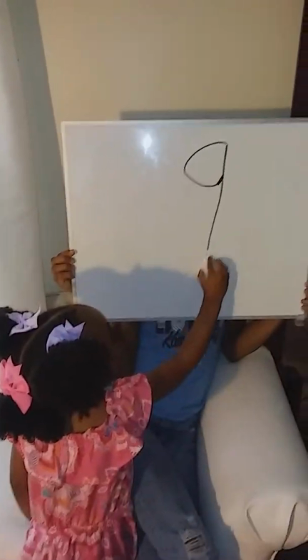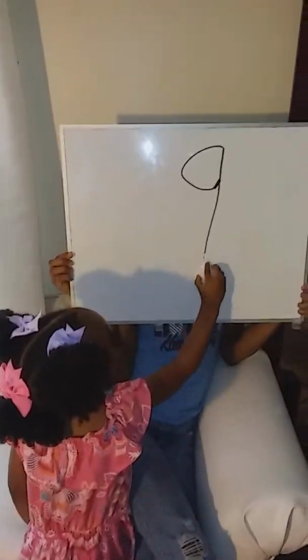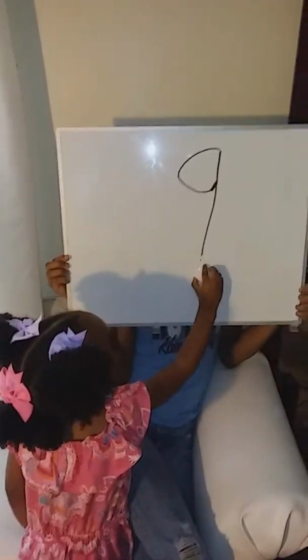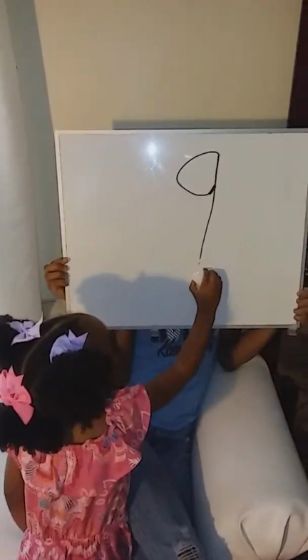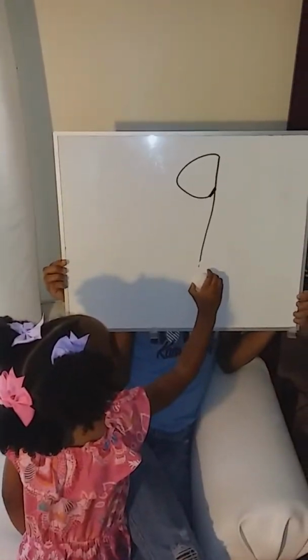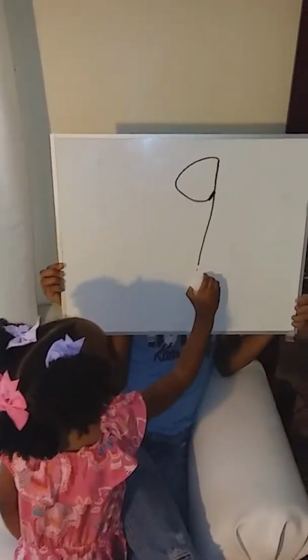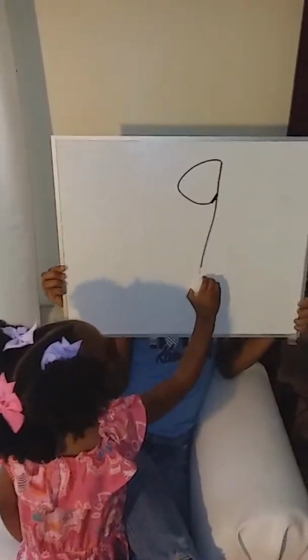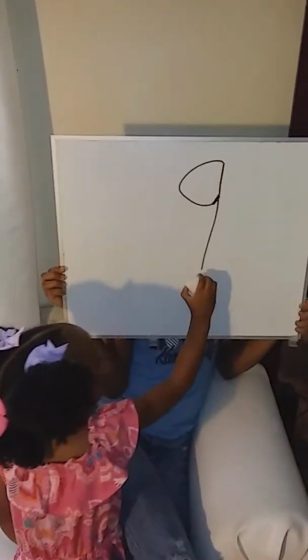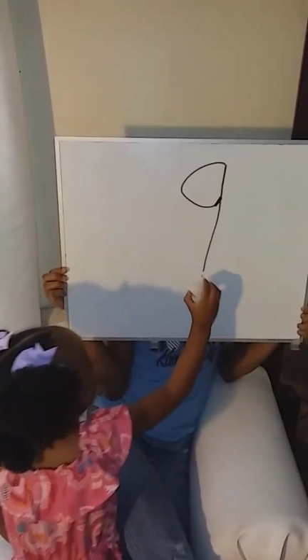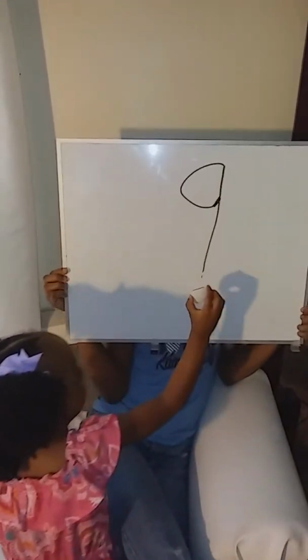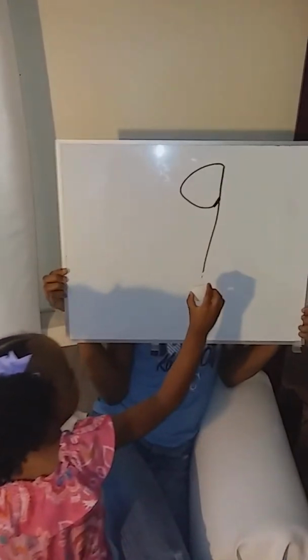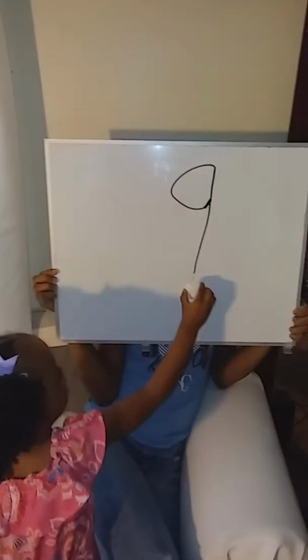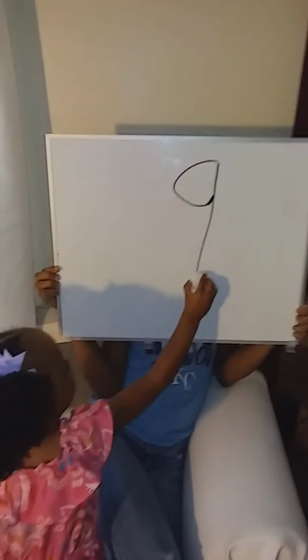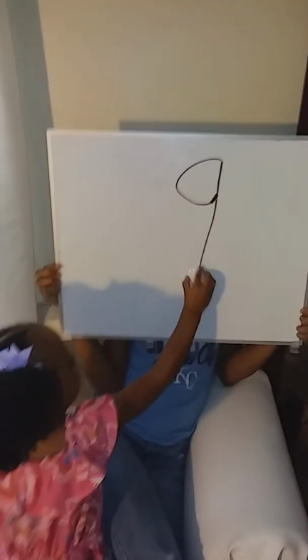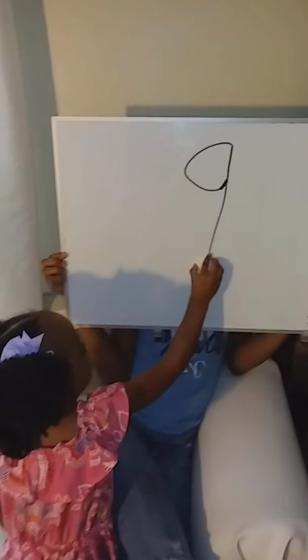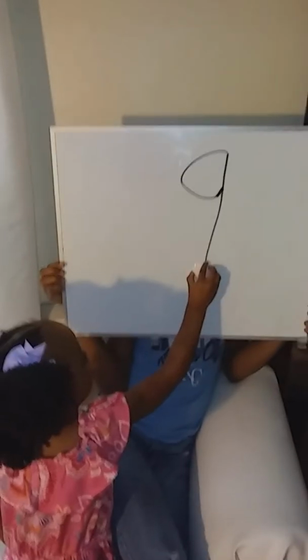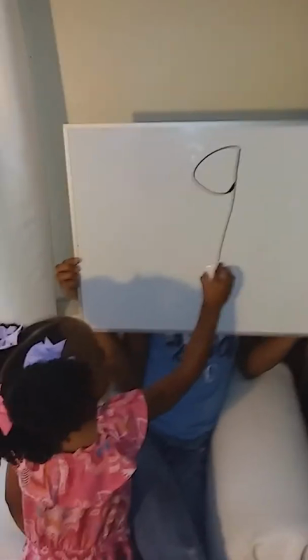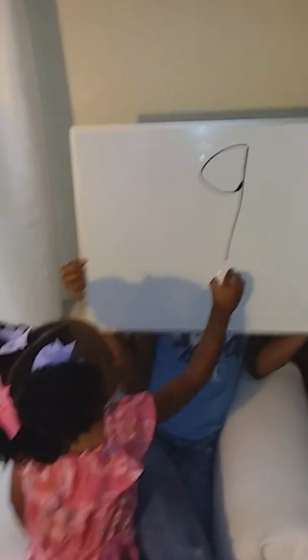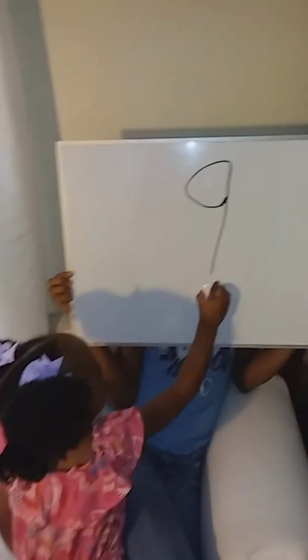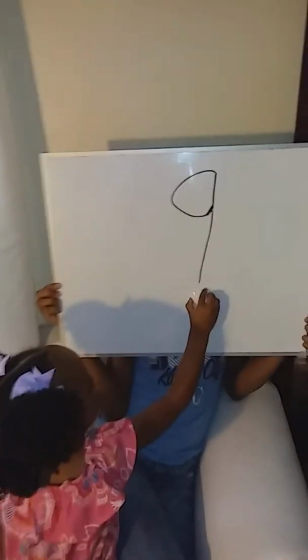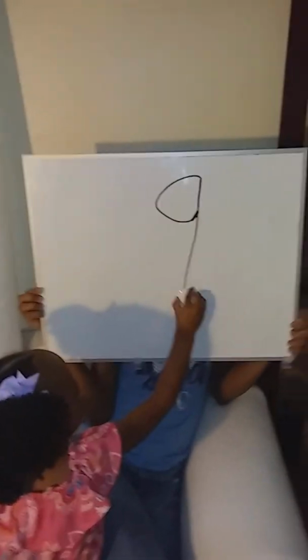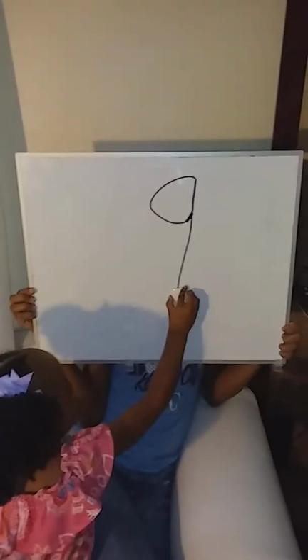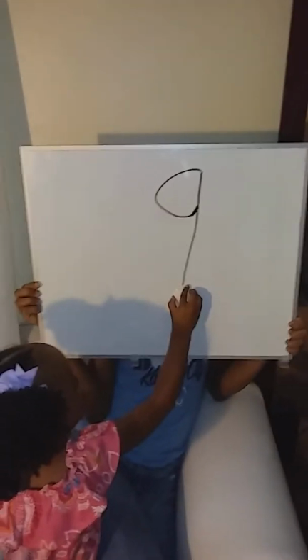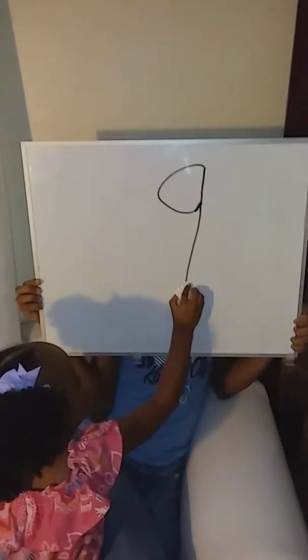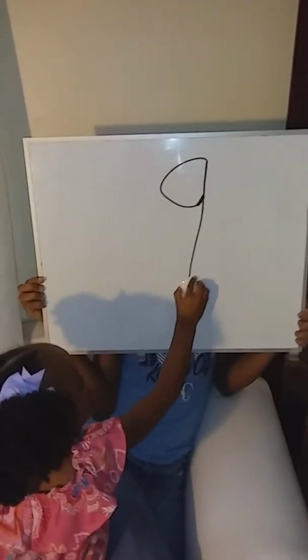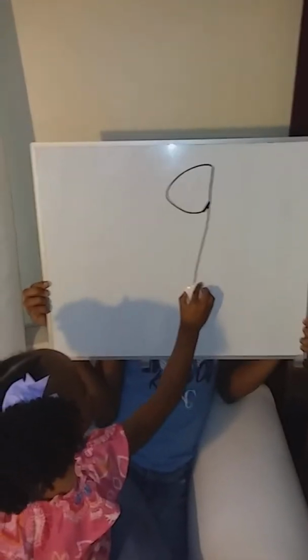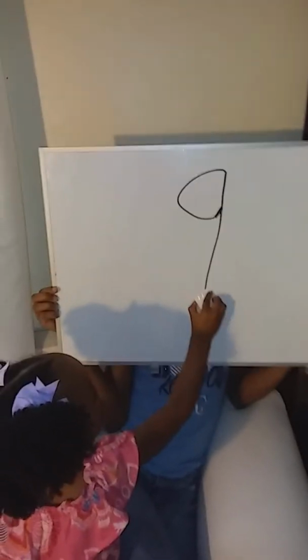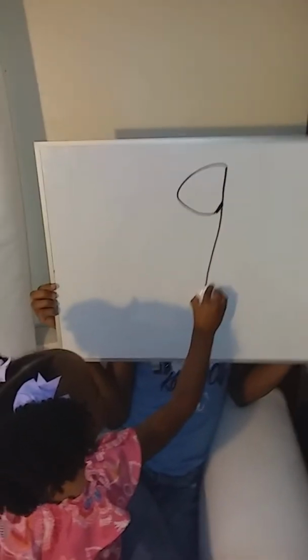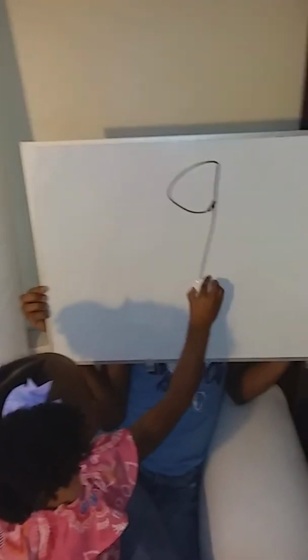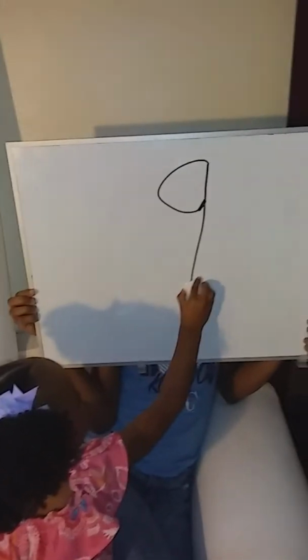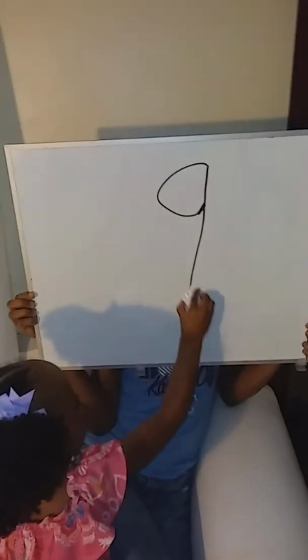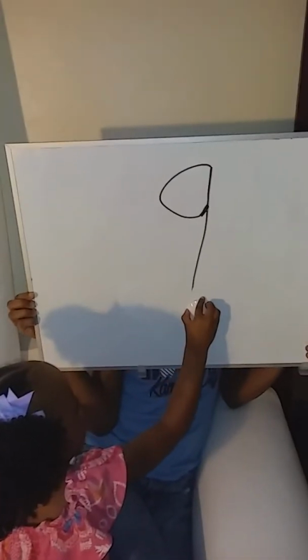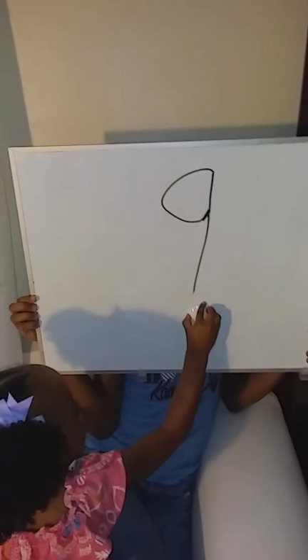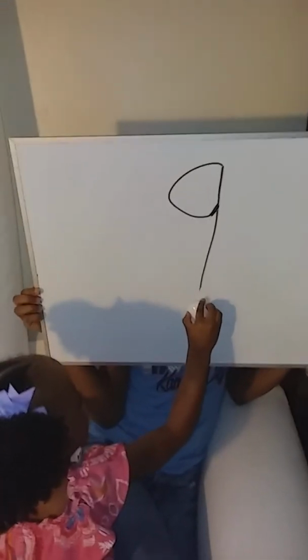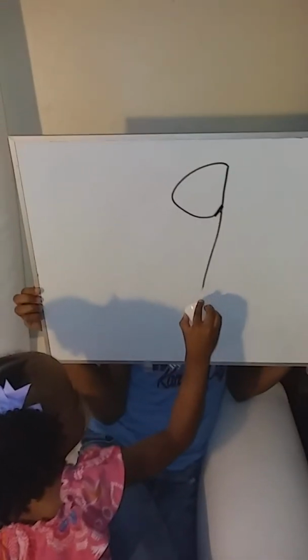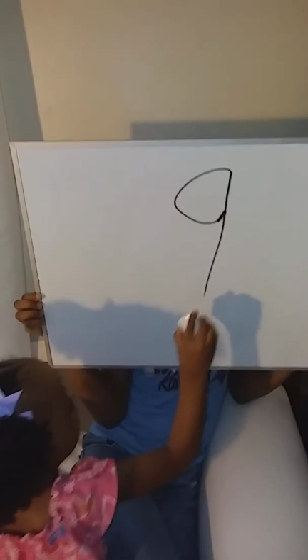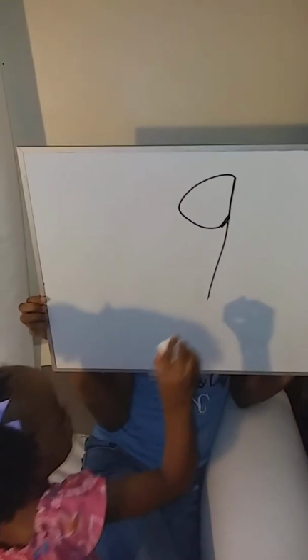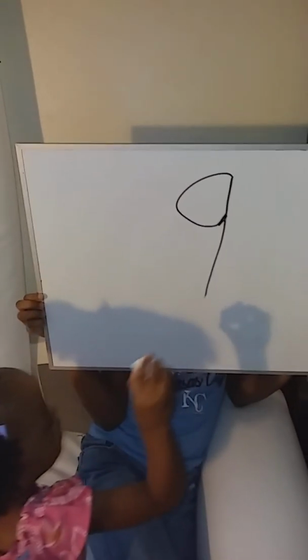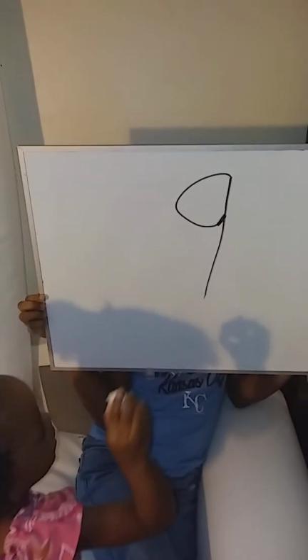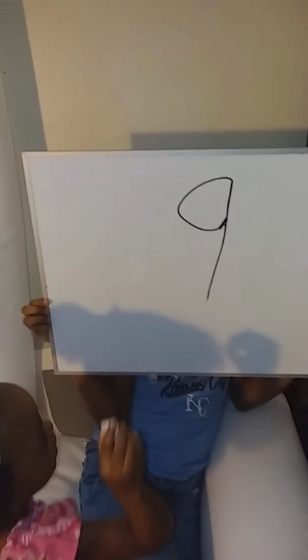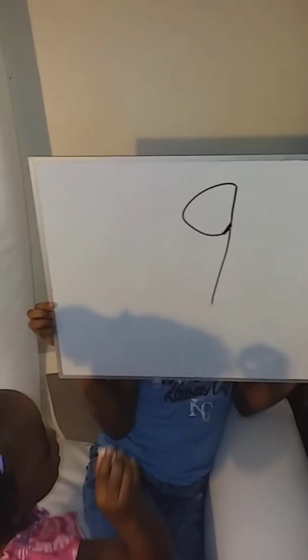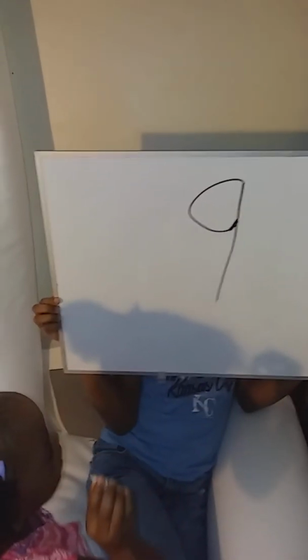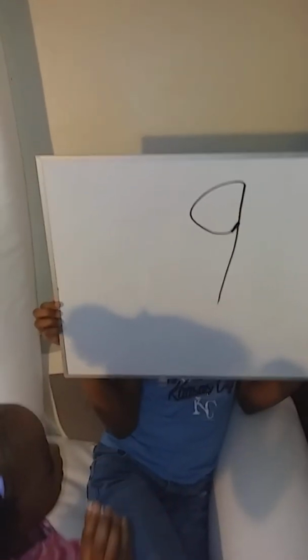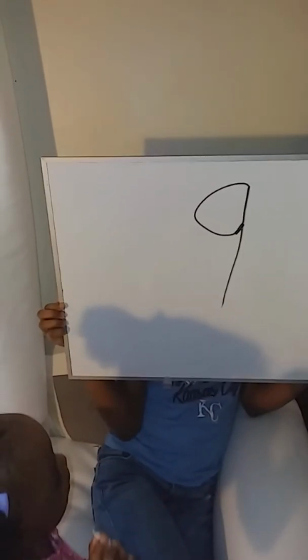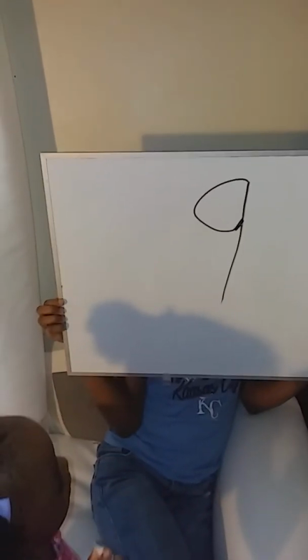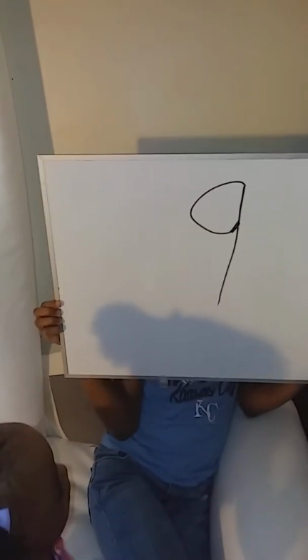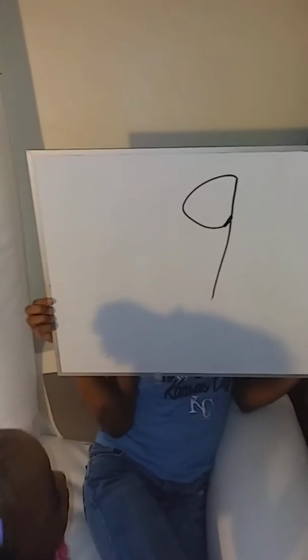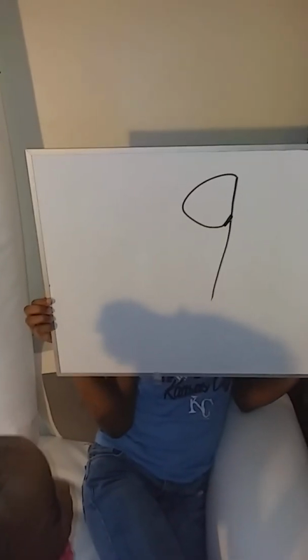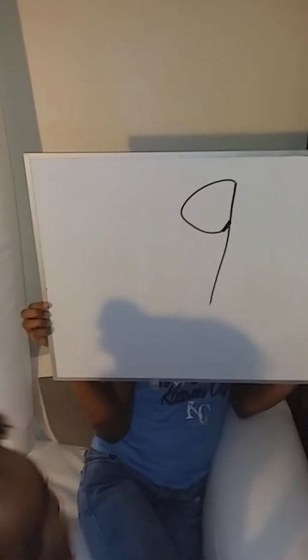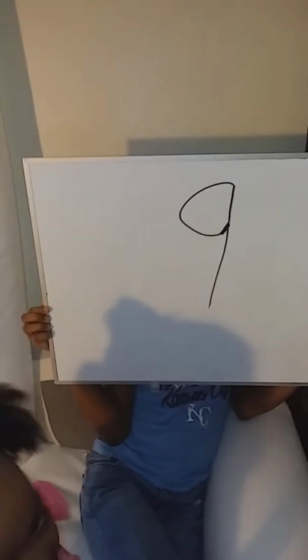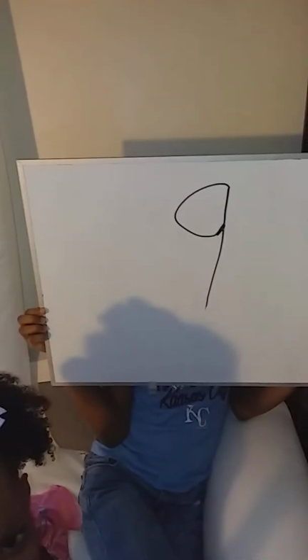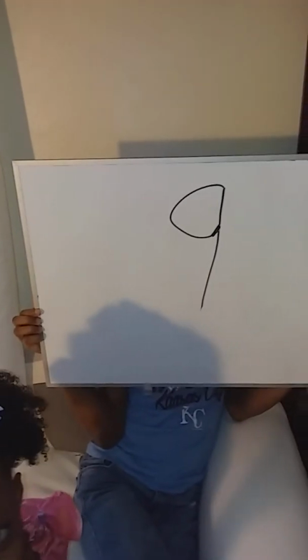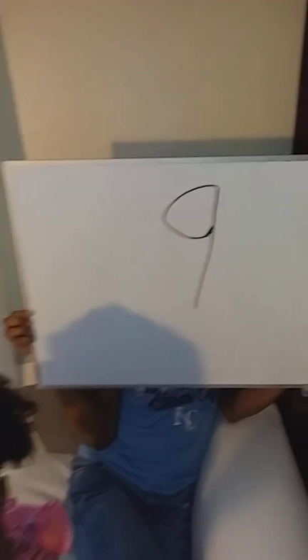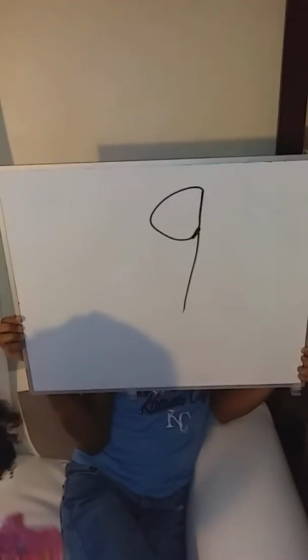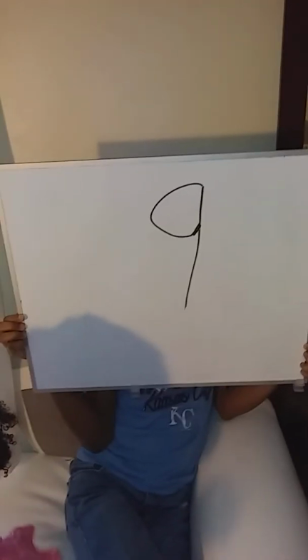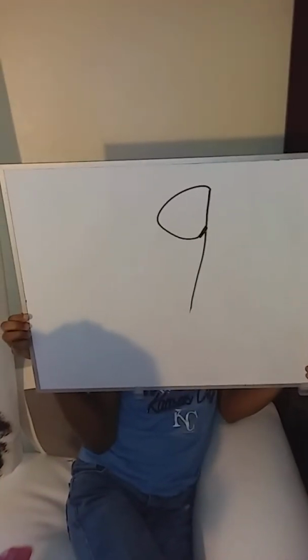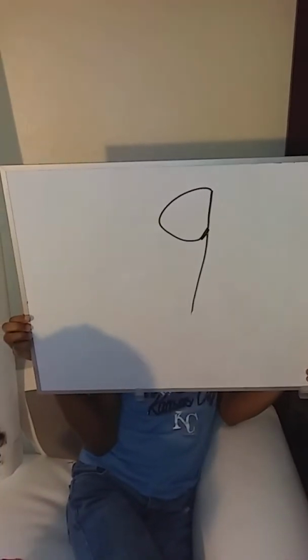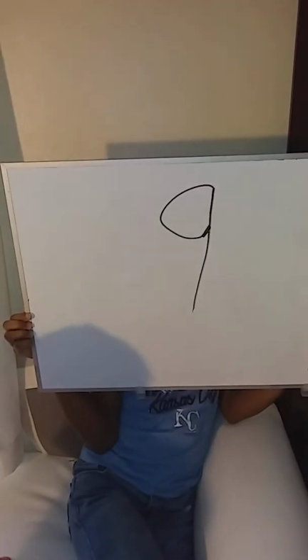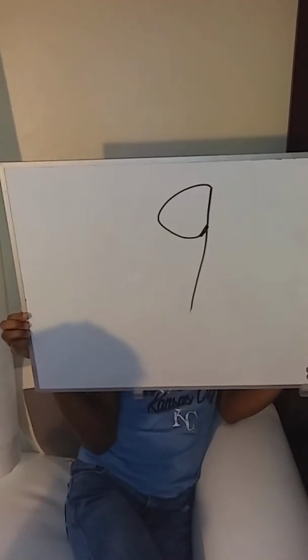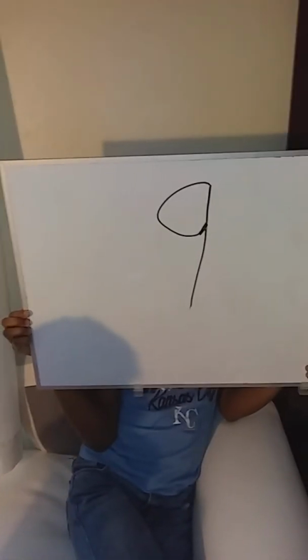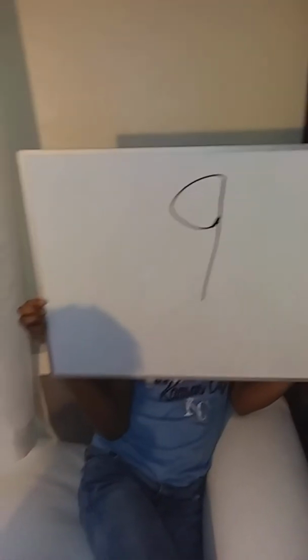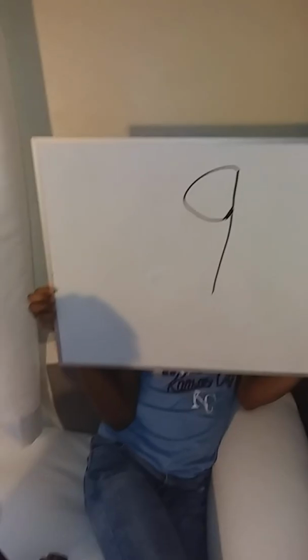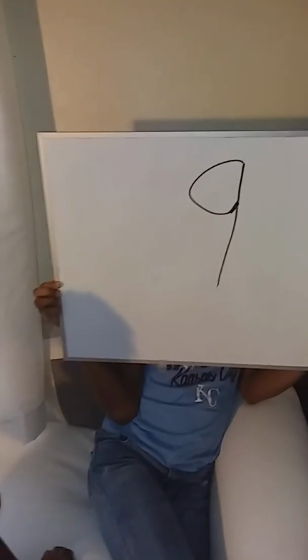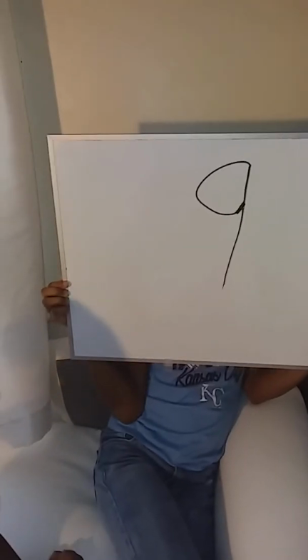She is giving this a nine! Did you want to explain why you're giving this one a nine?